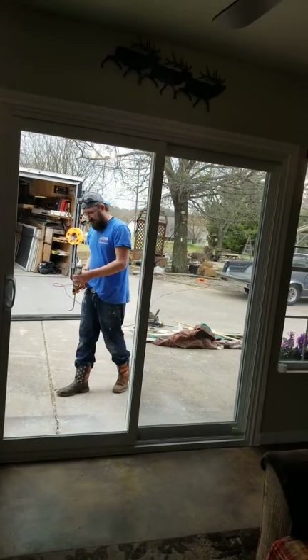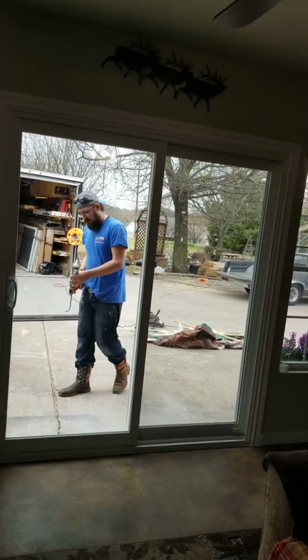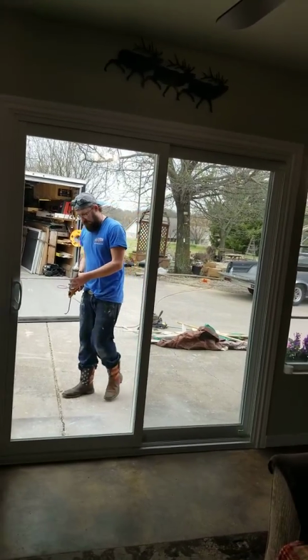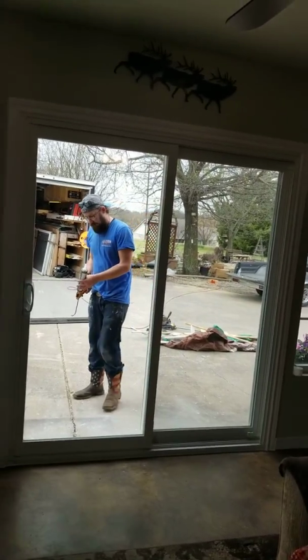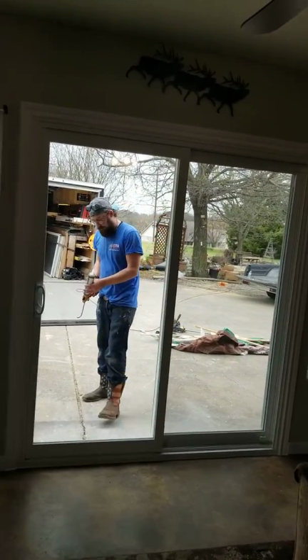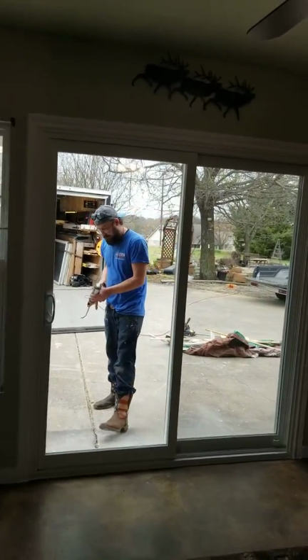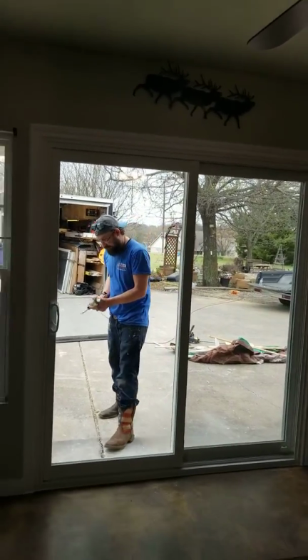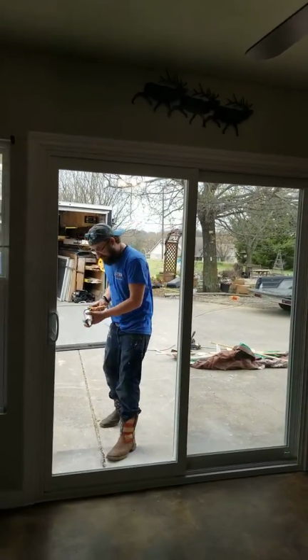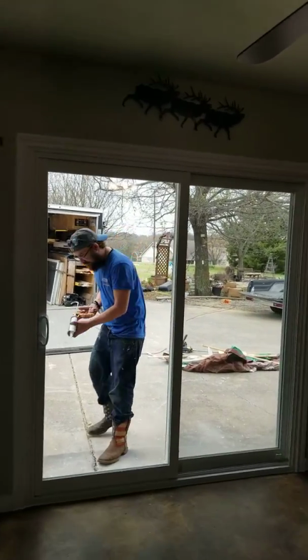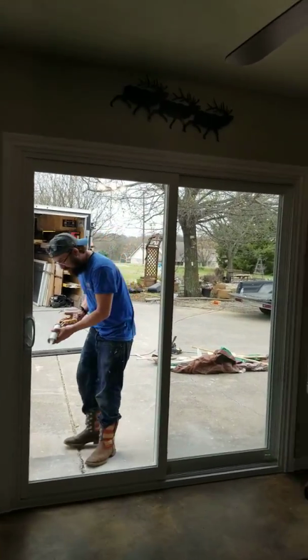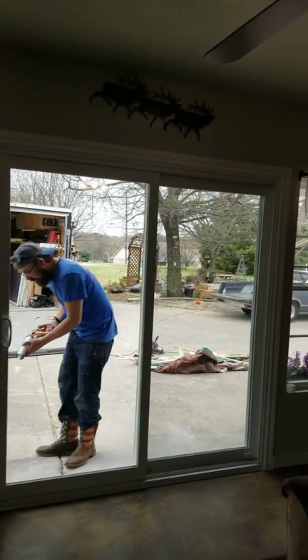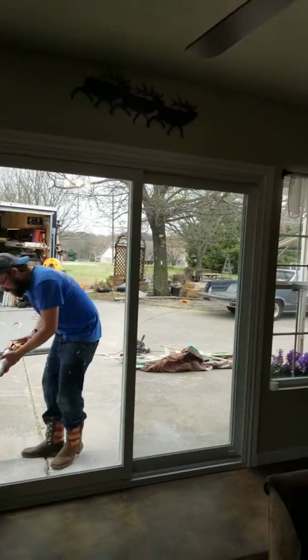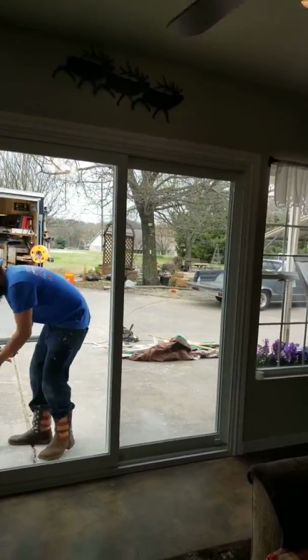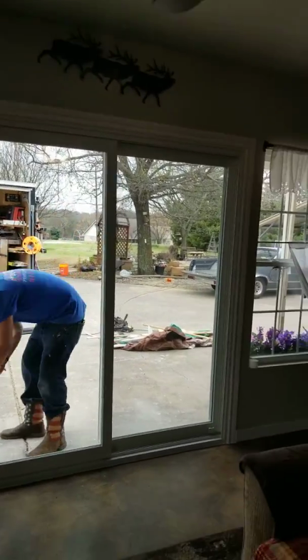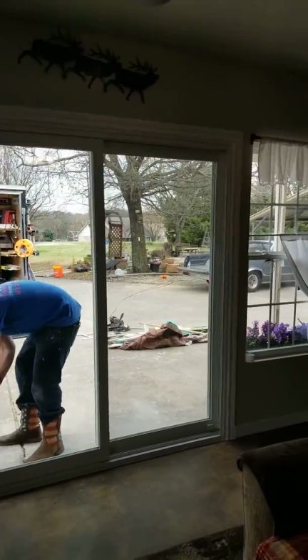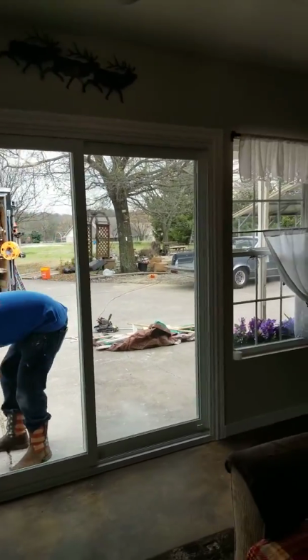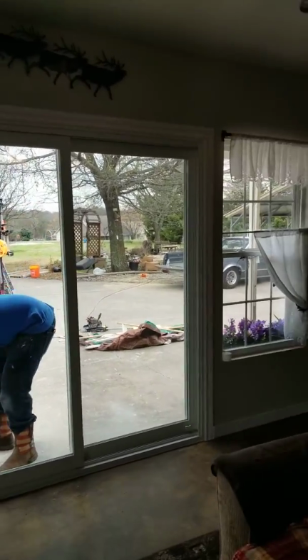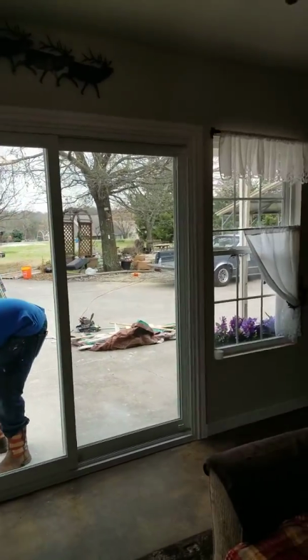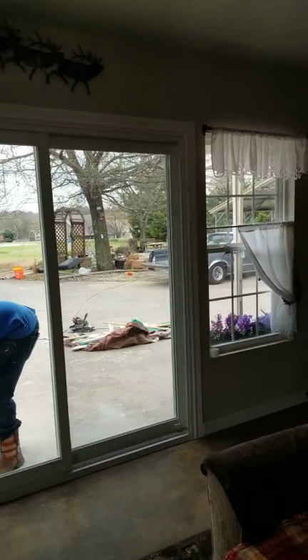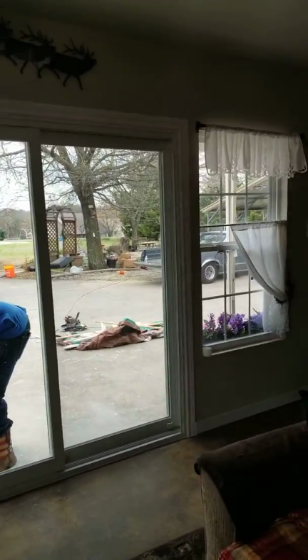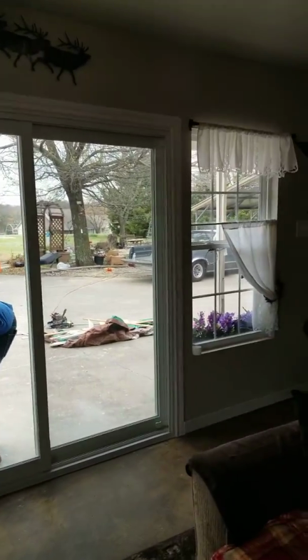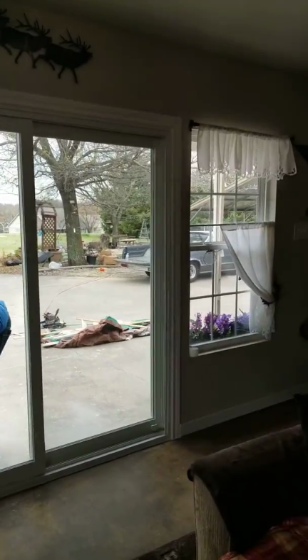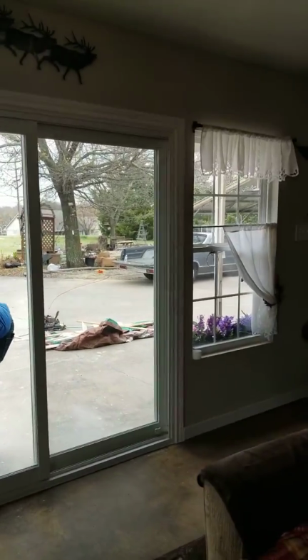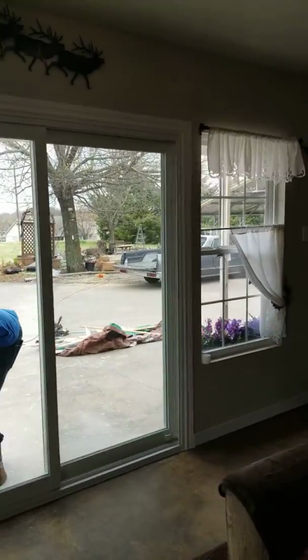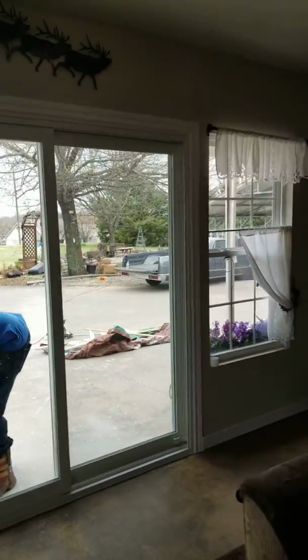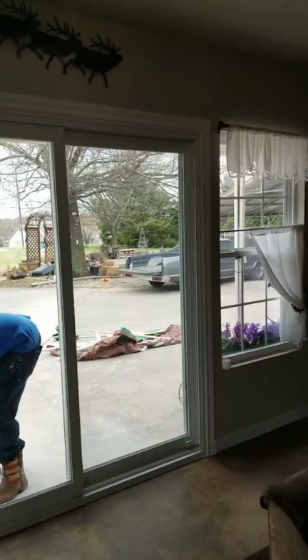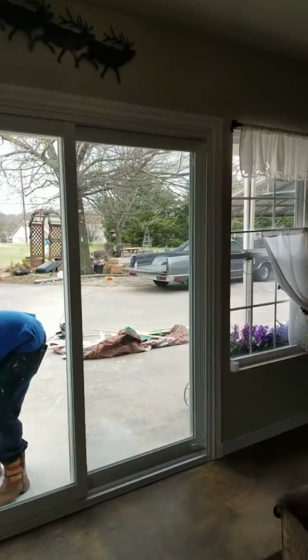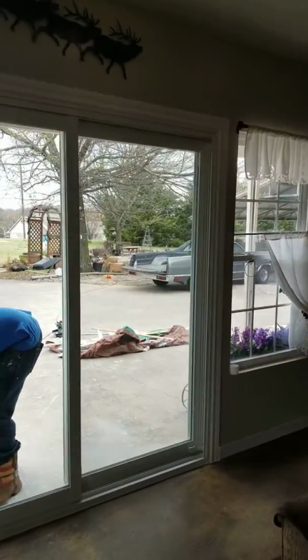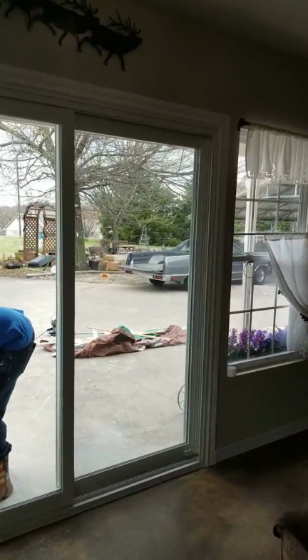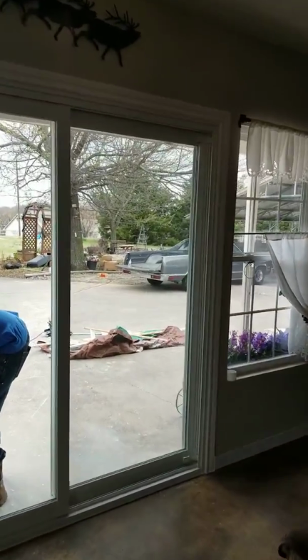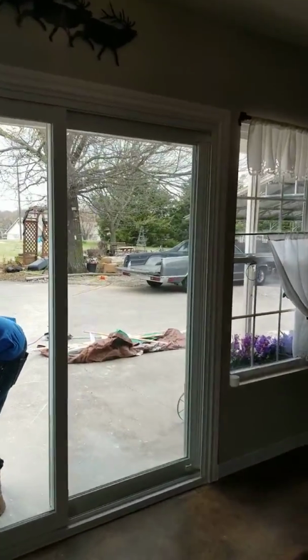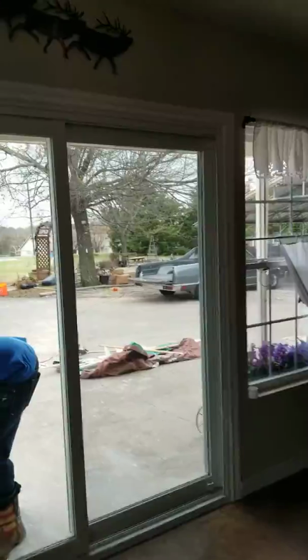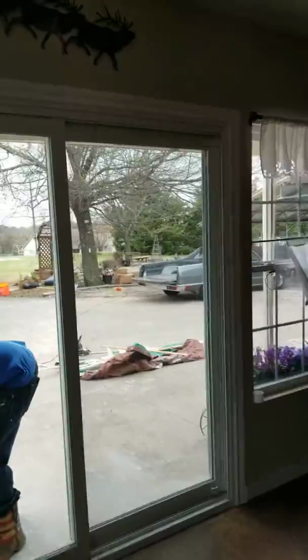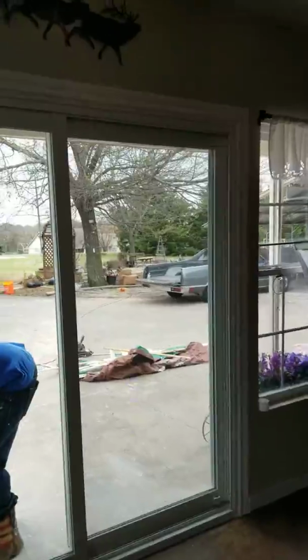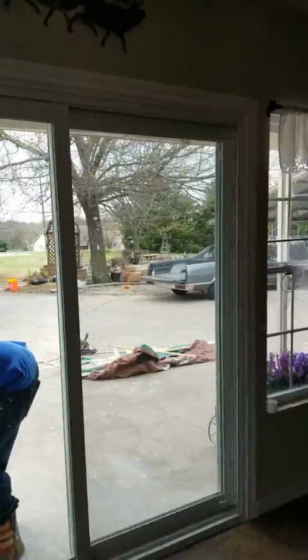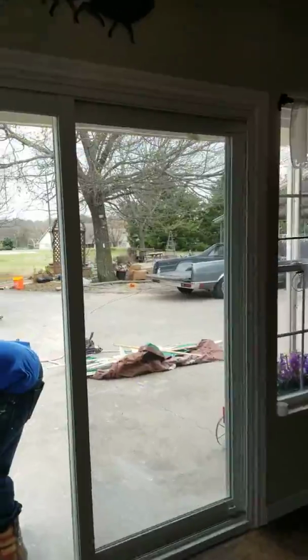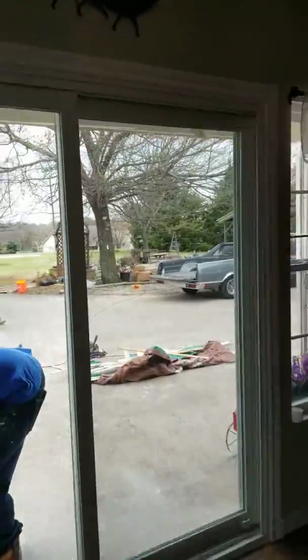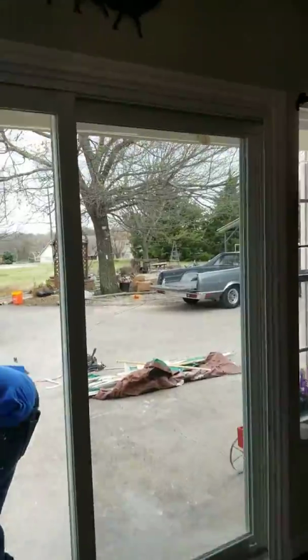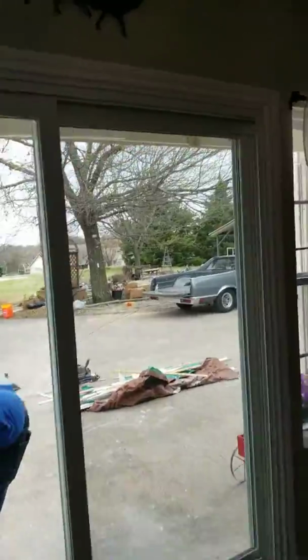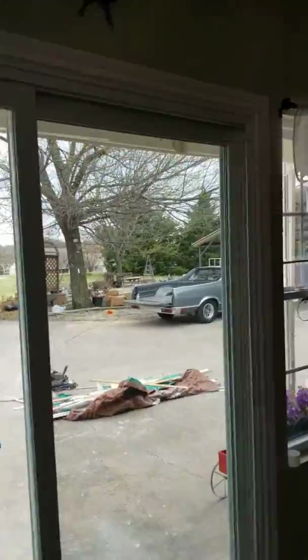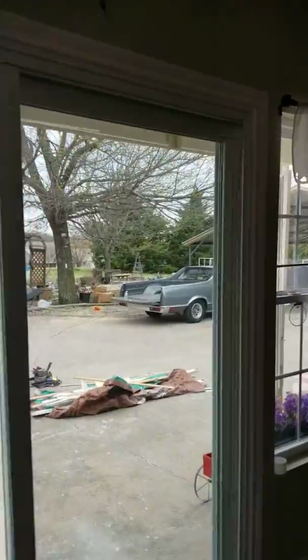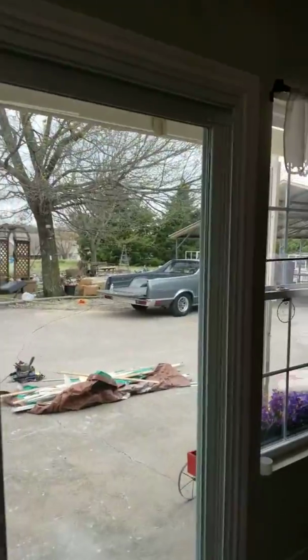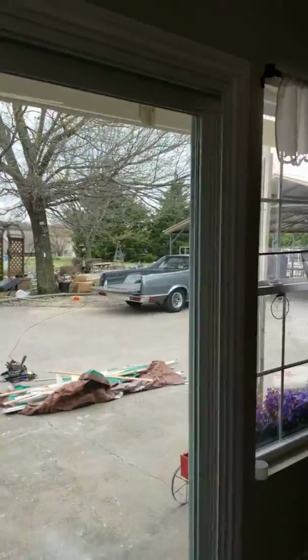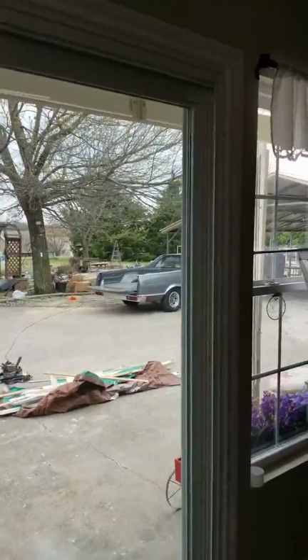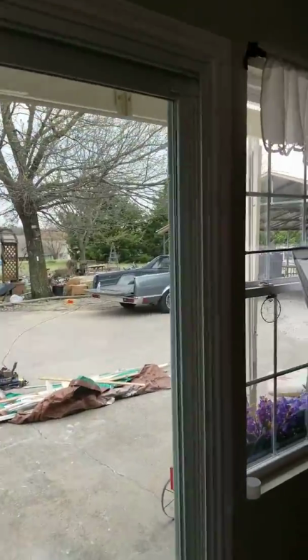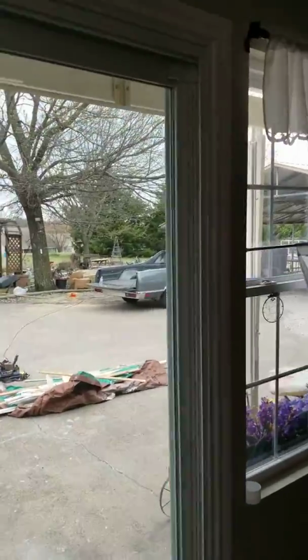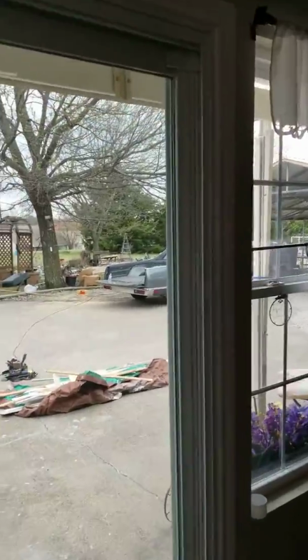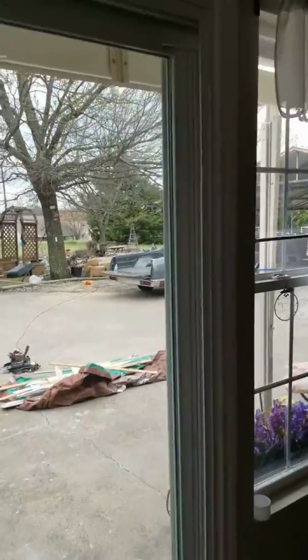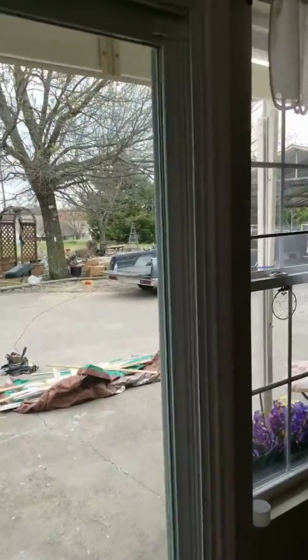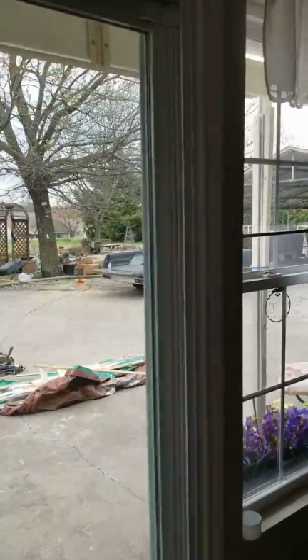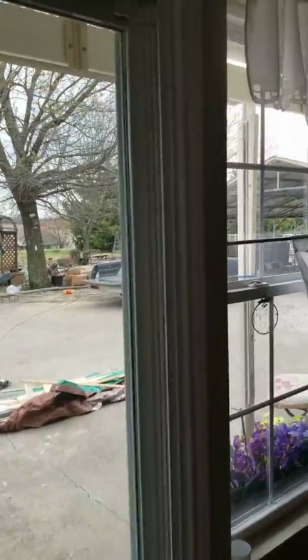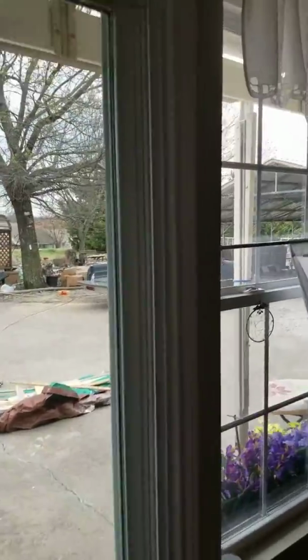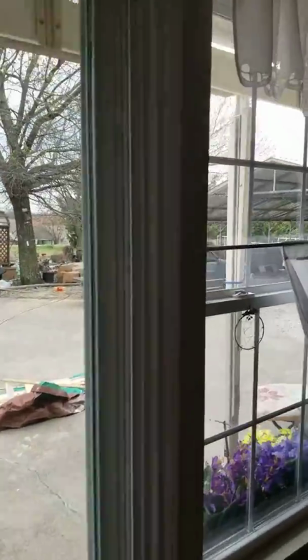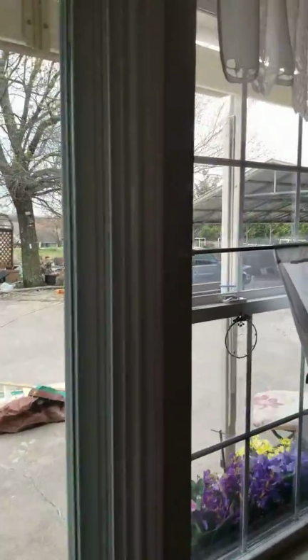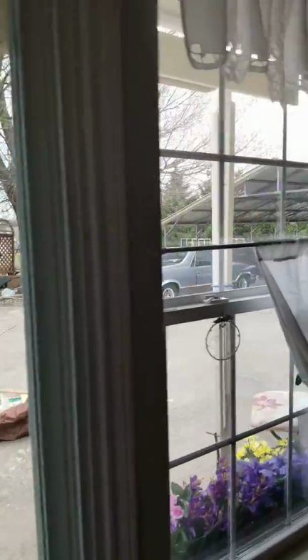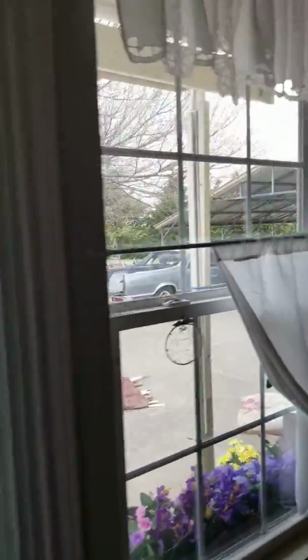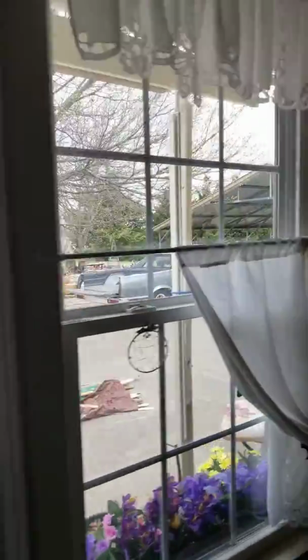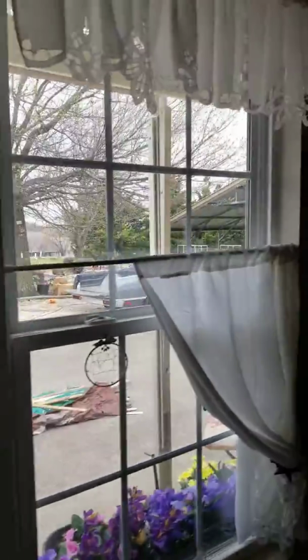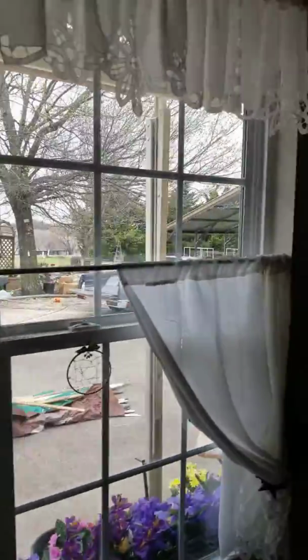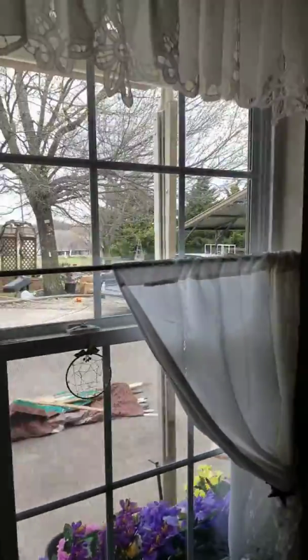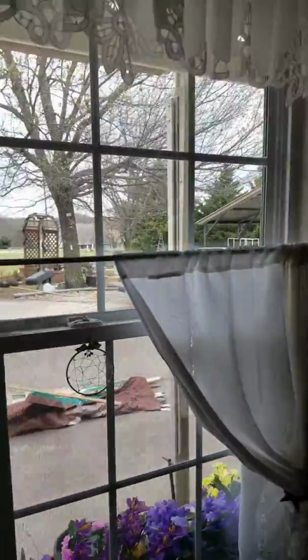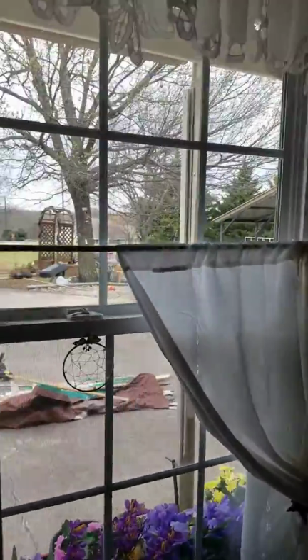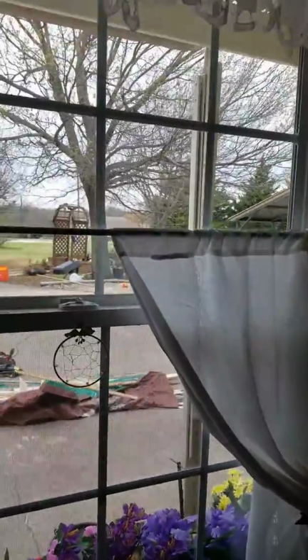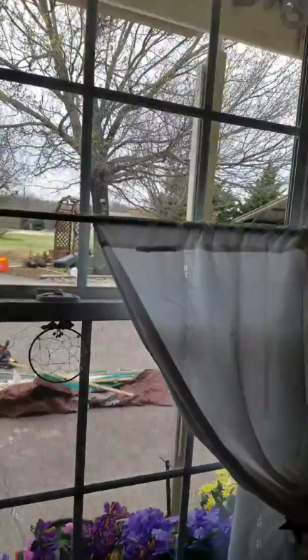Yeah, now you just got to do them two little ones in that bedroom over there. Those are old aluminum windows — they're not gonna do you any justice. But this looks good though.